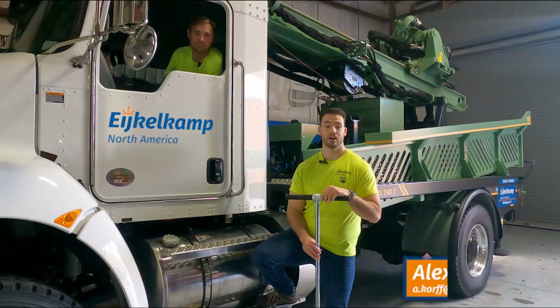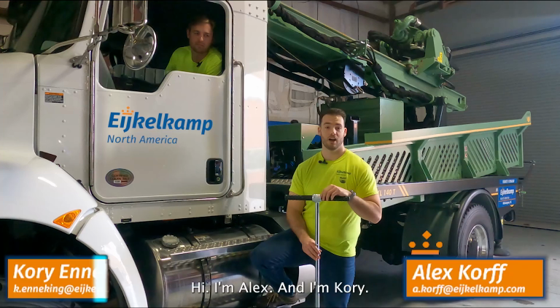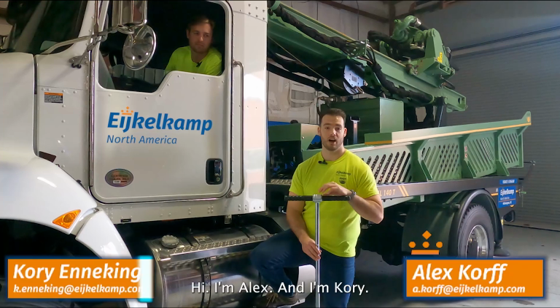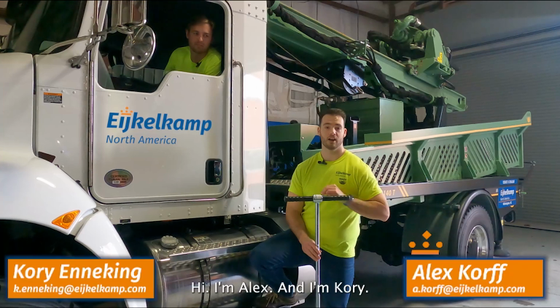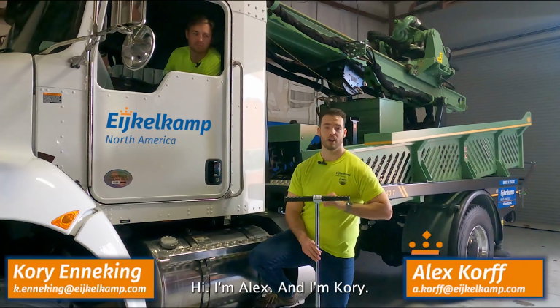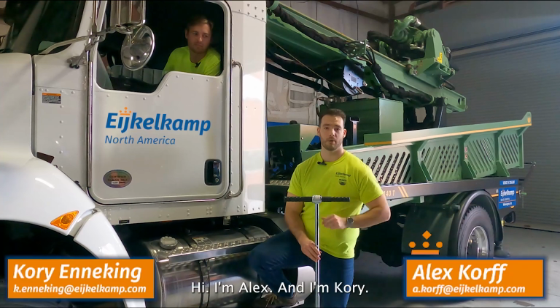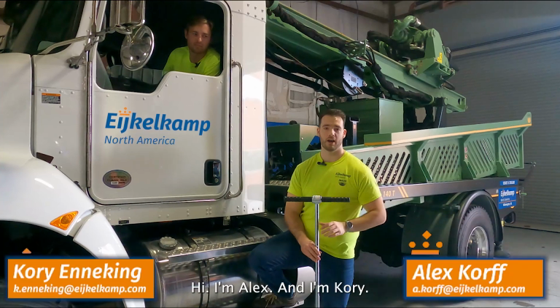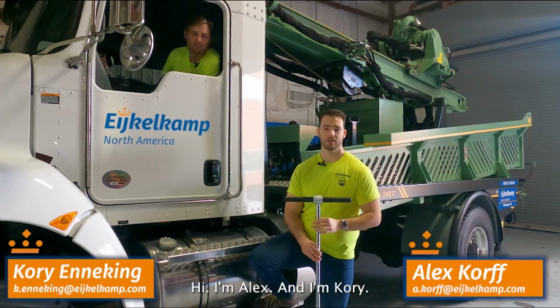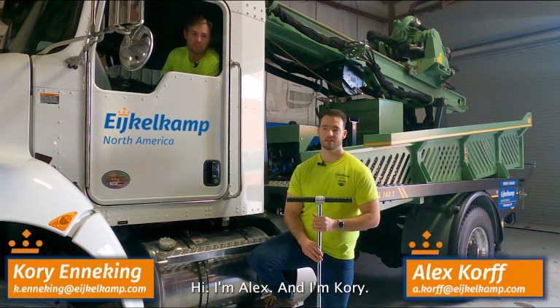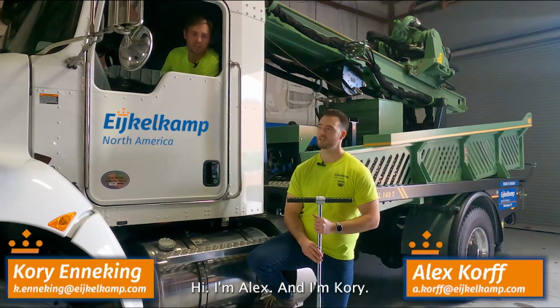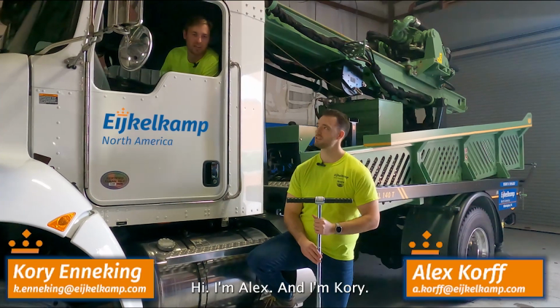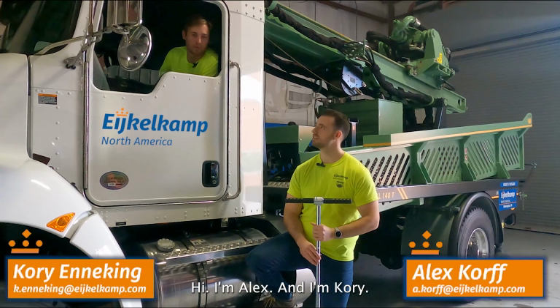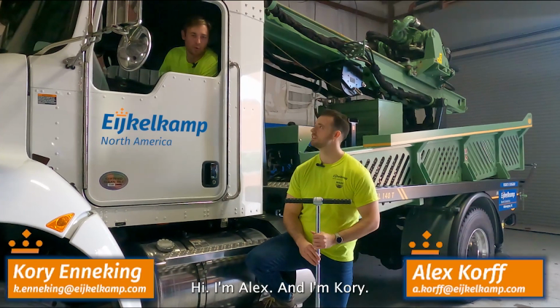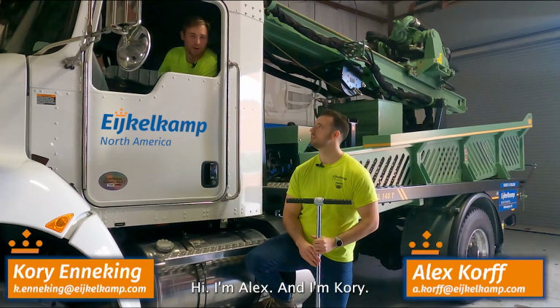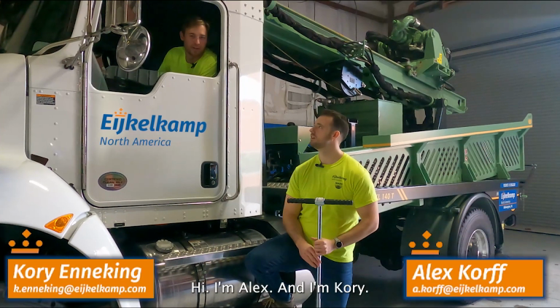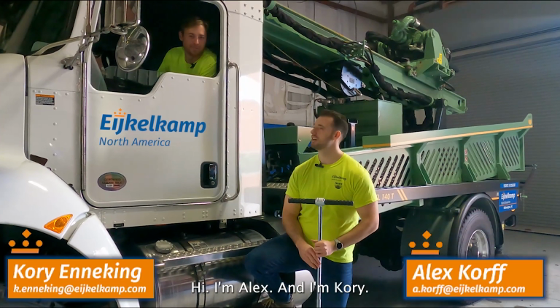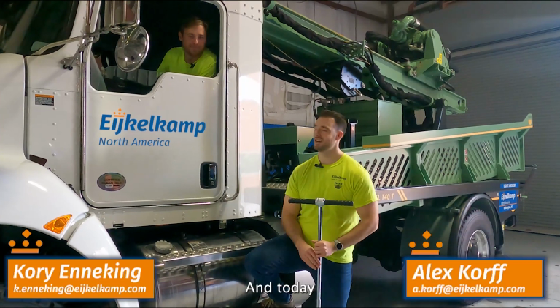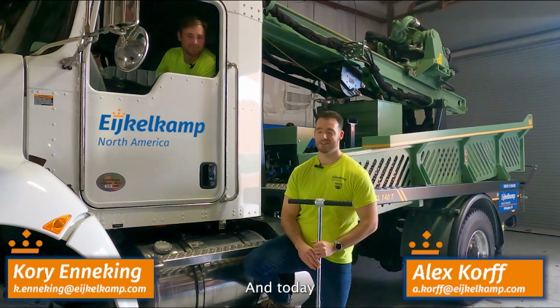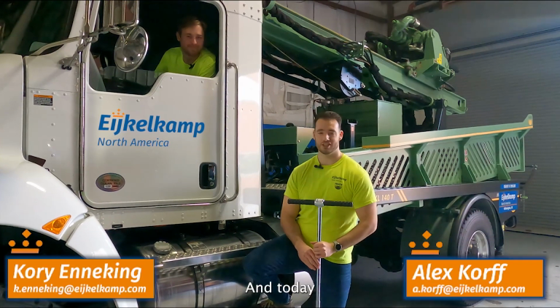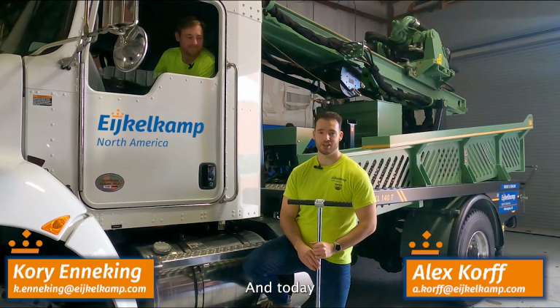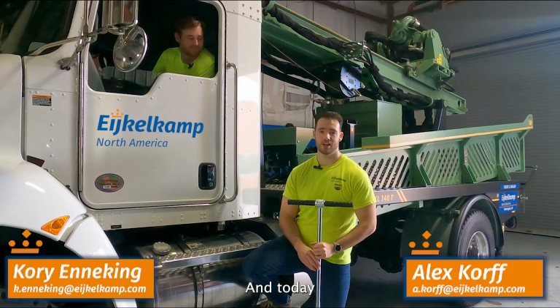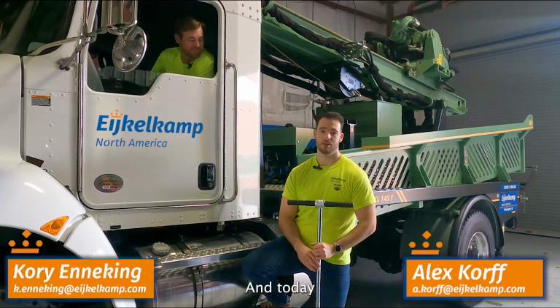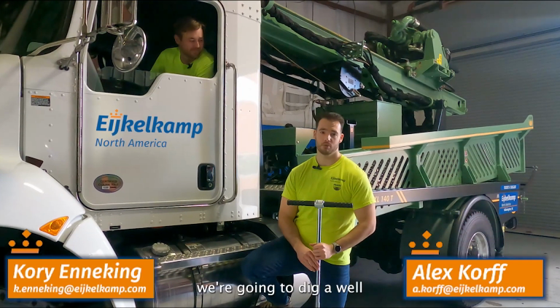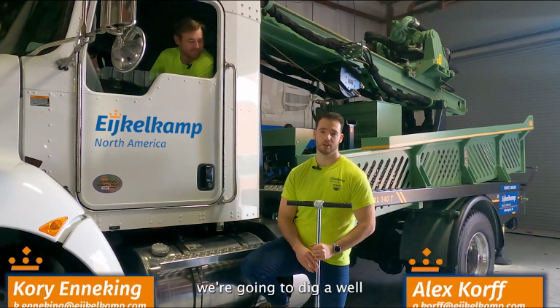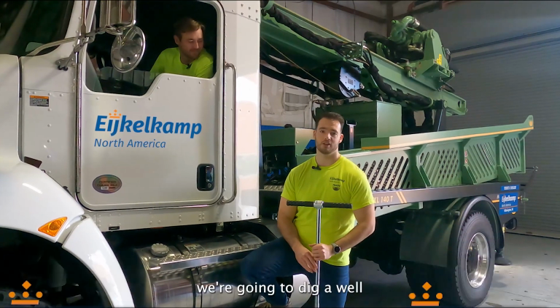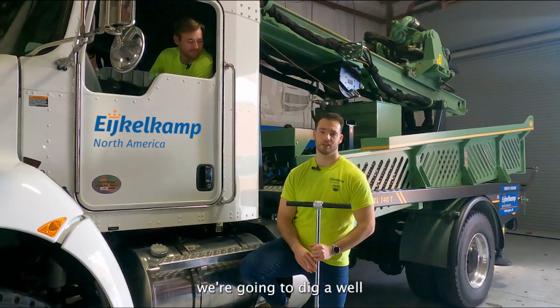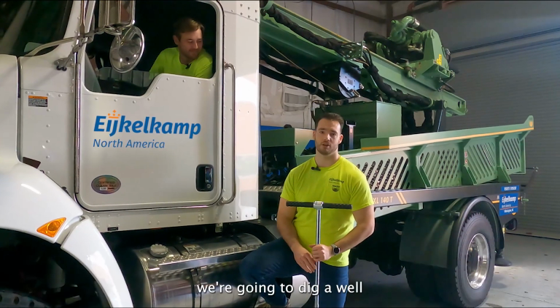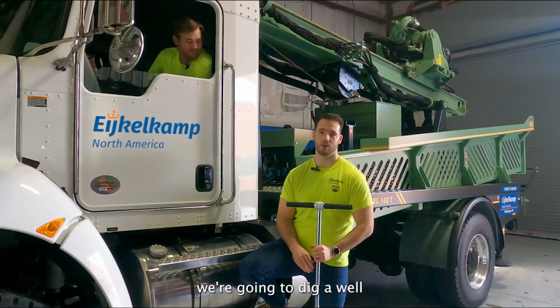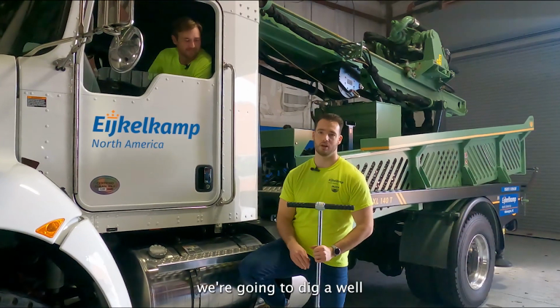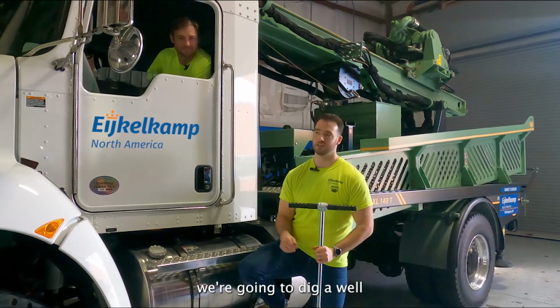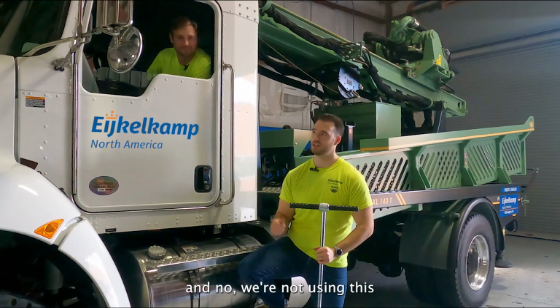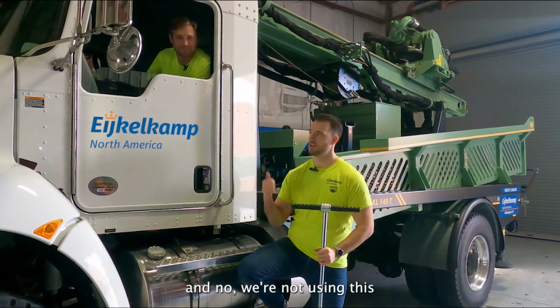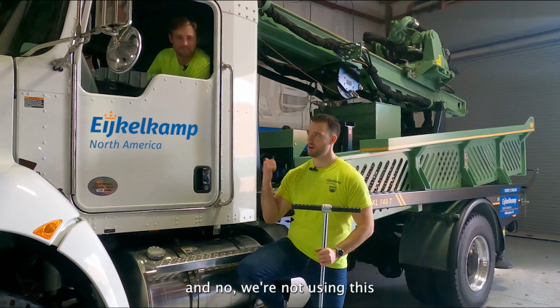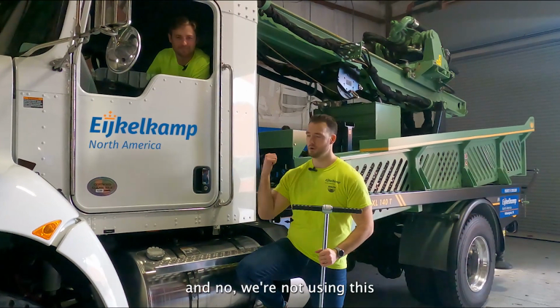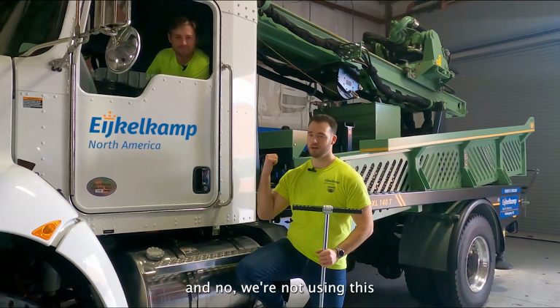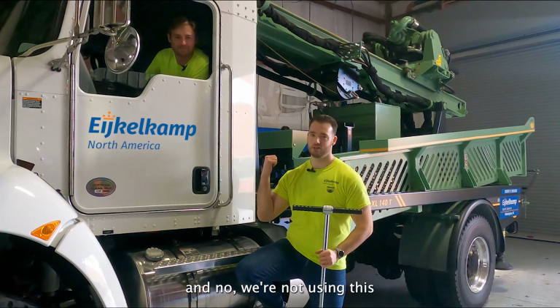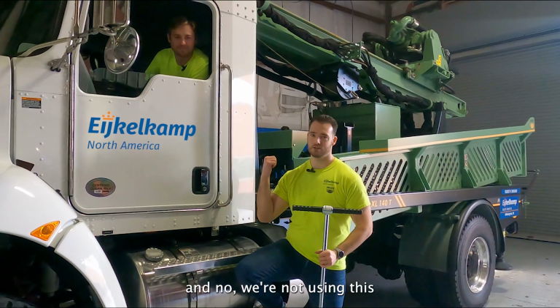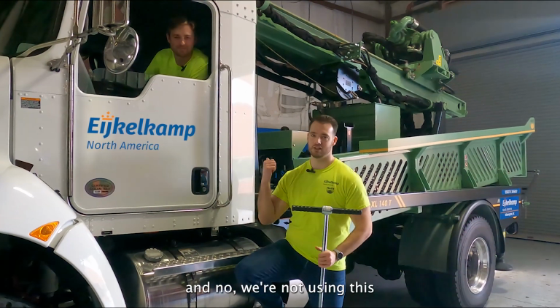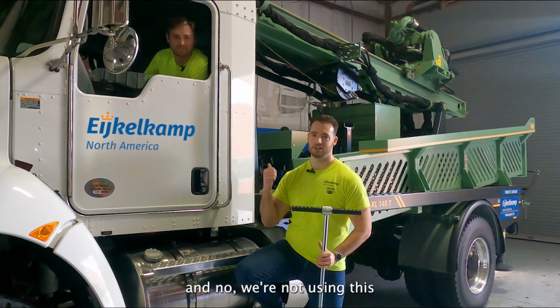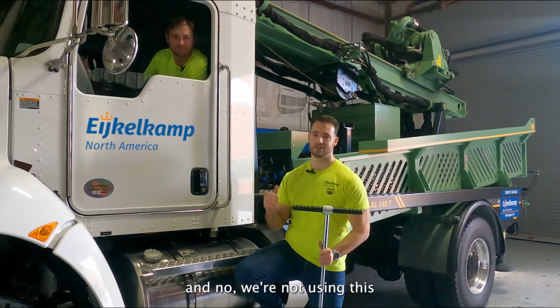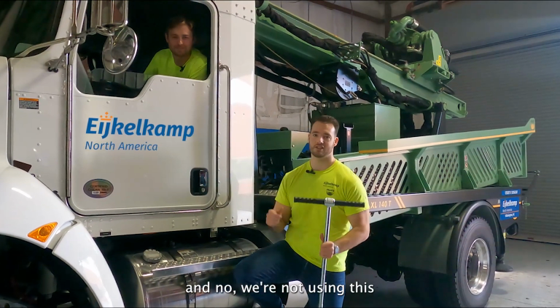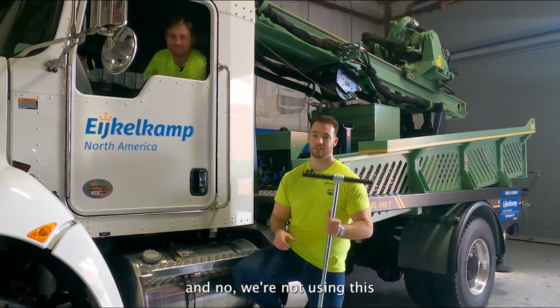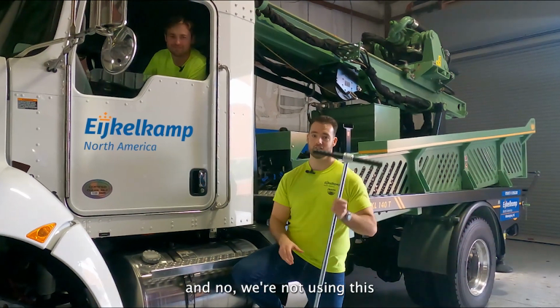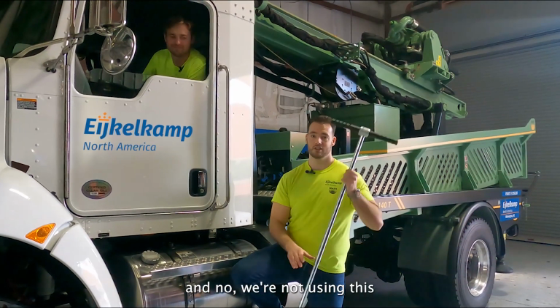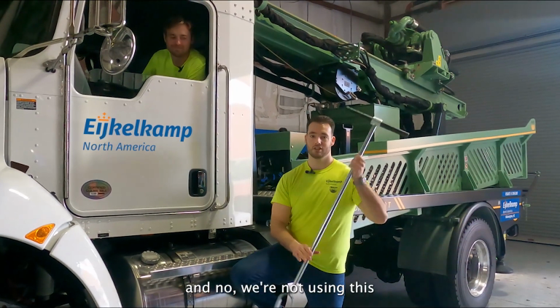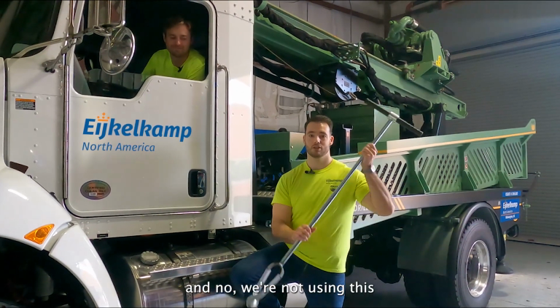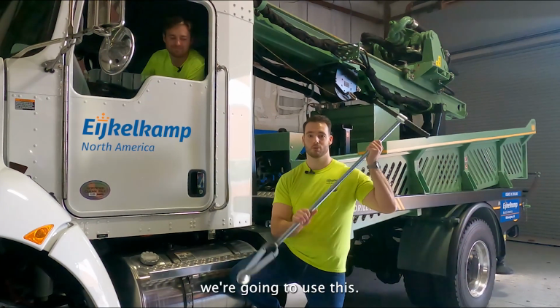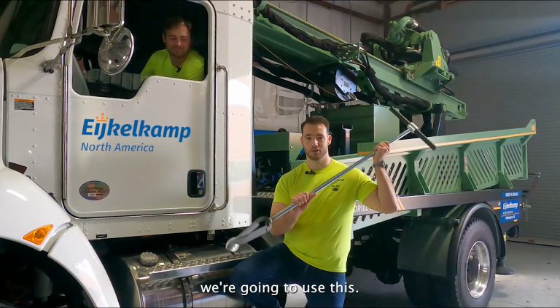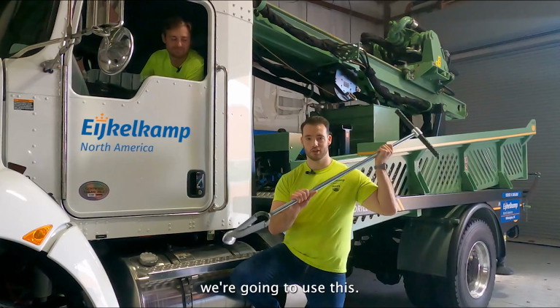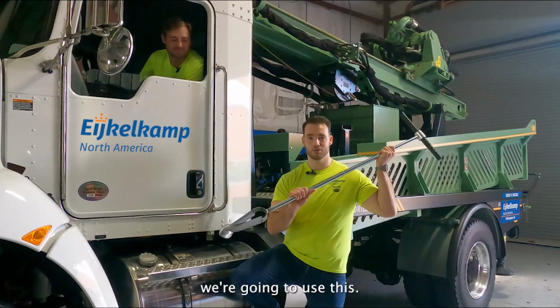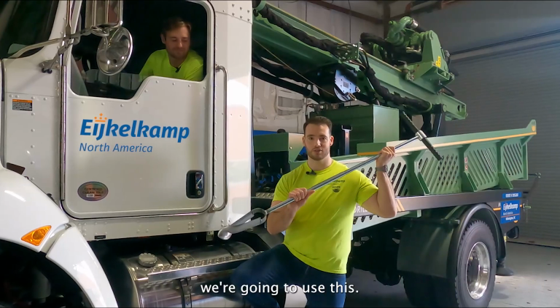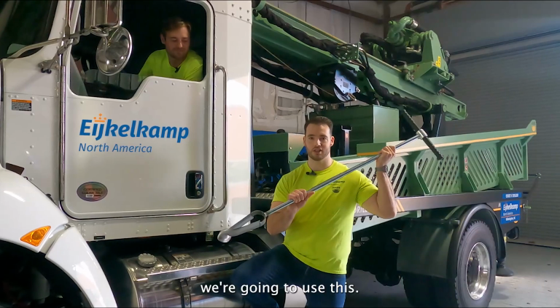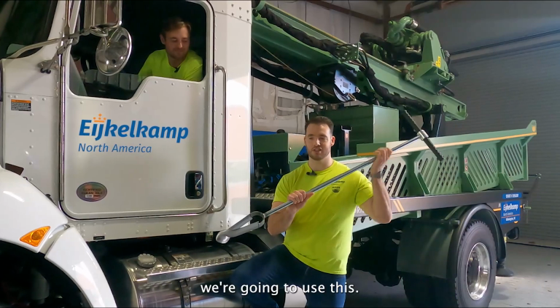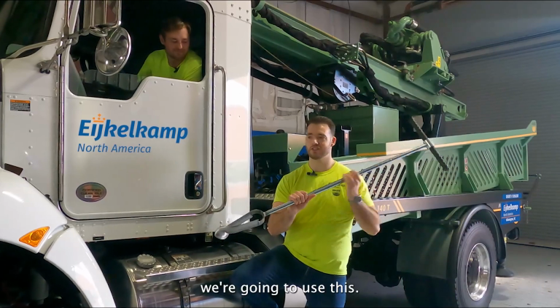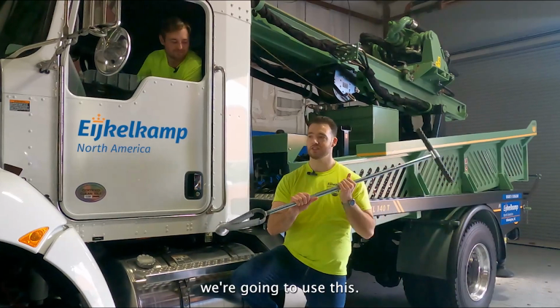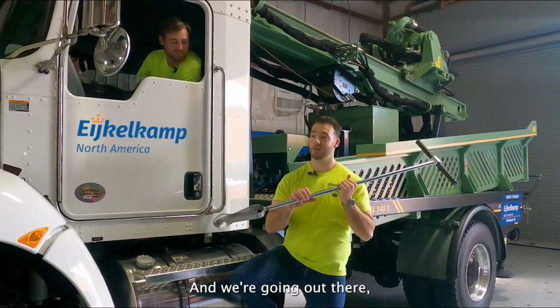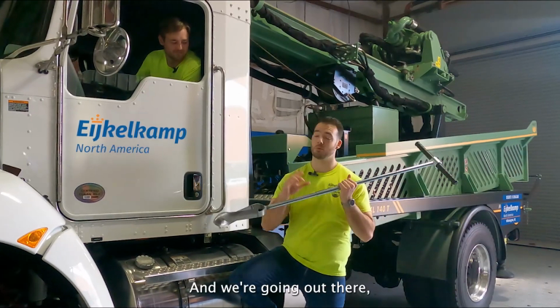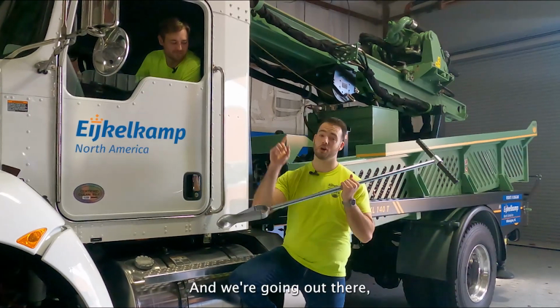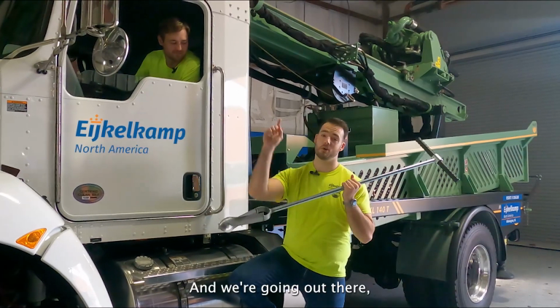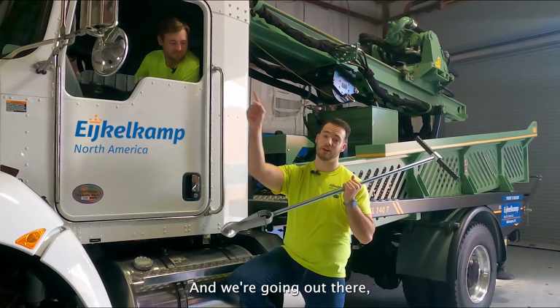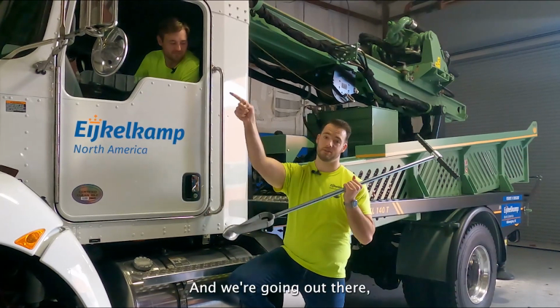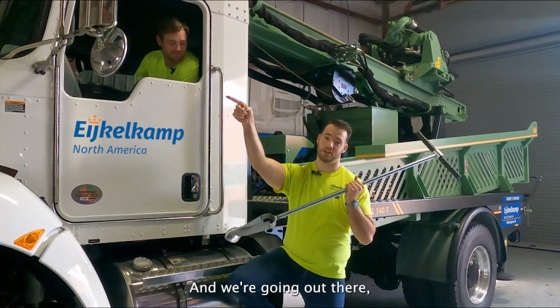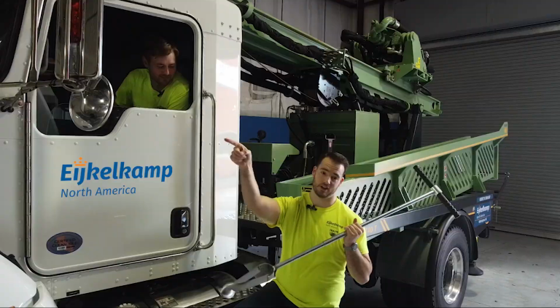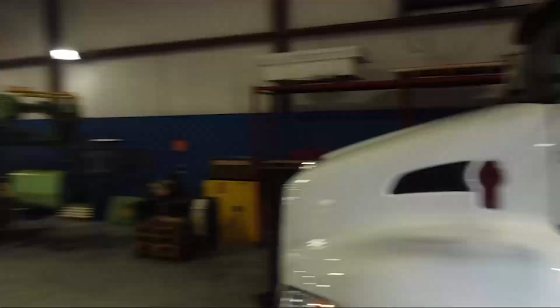Hi, I'm Alex and I'm Cory, and today we're going to dig a well — and no, we're not using this. We're going to use this, and we're going out there.